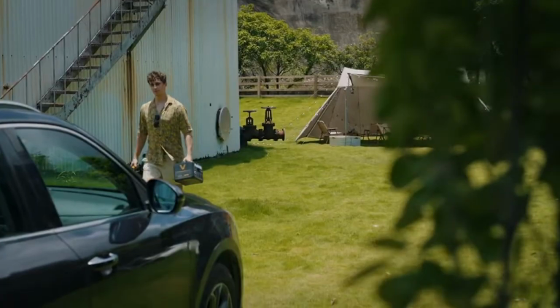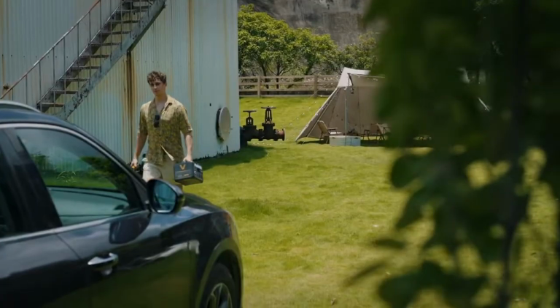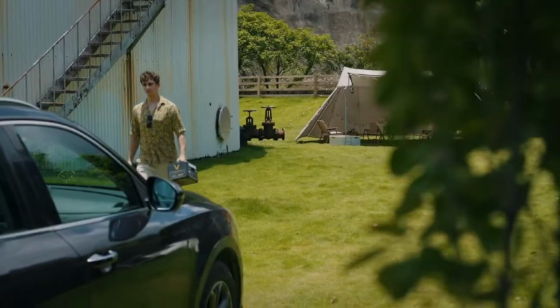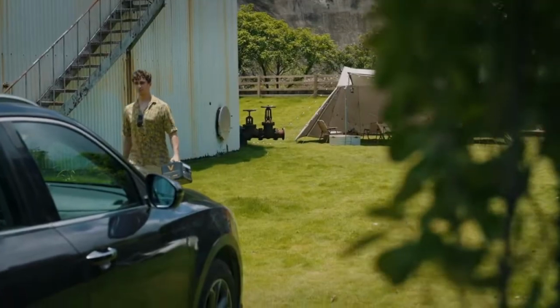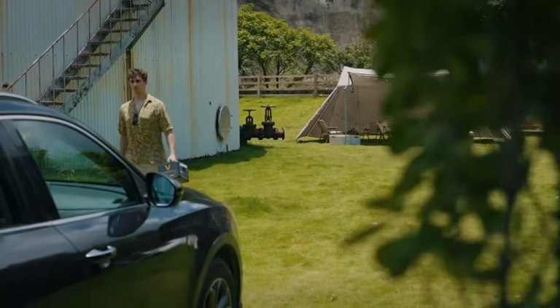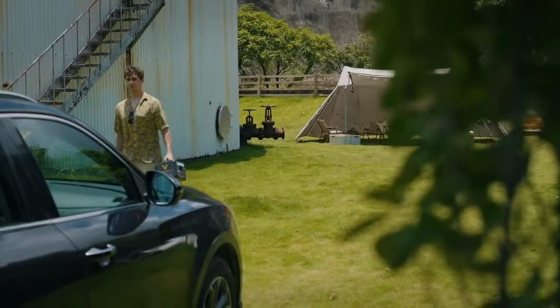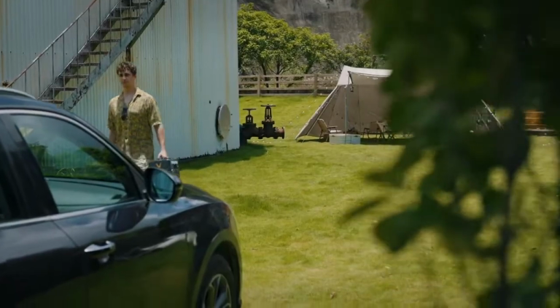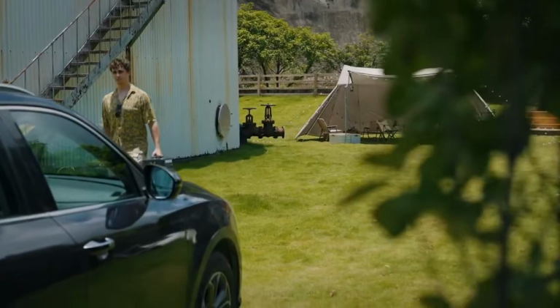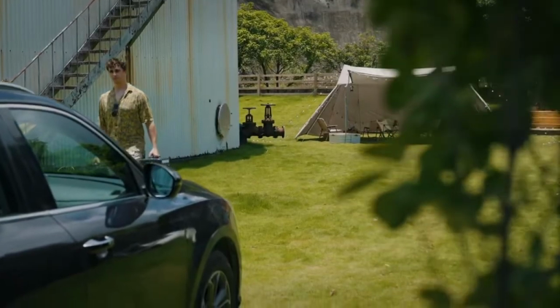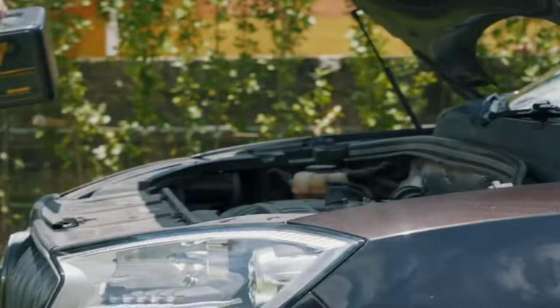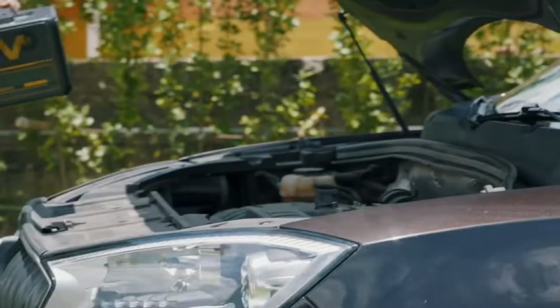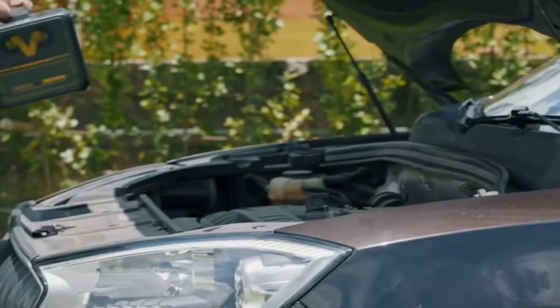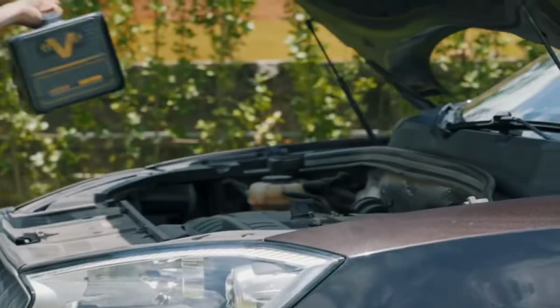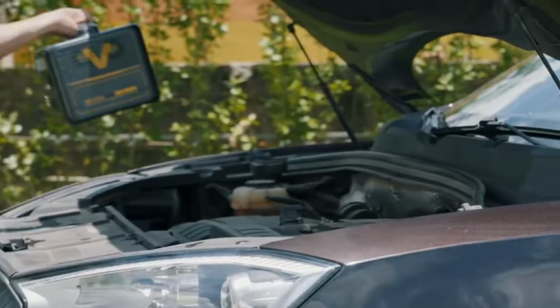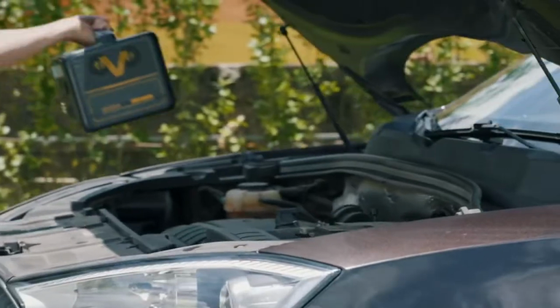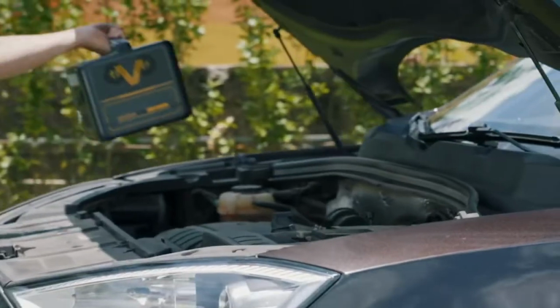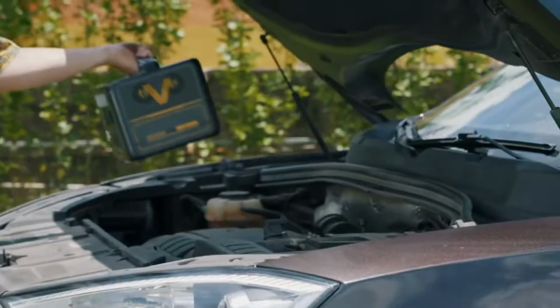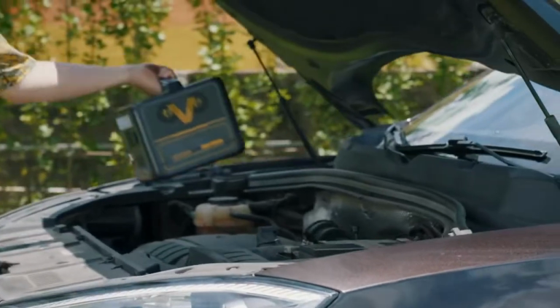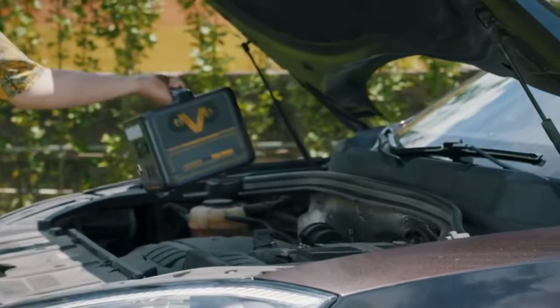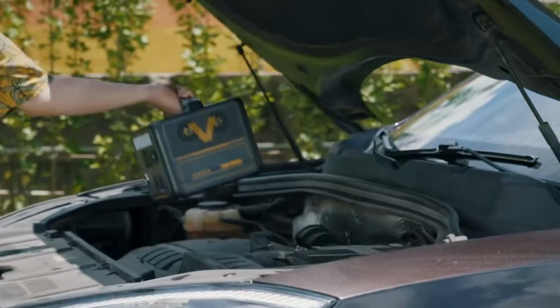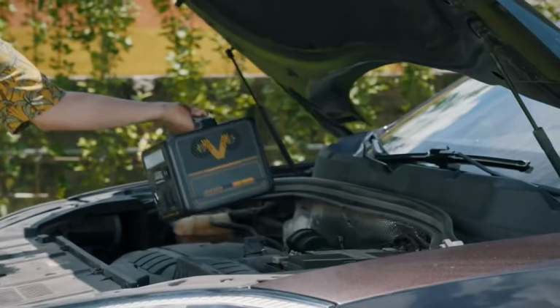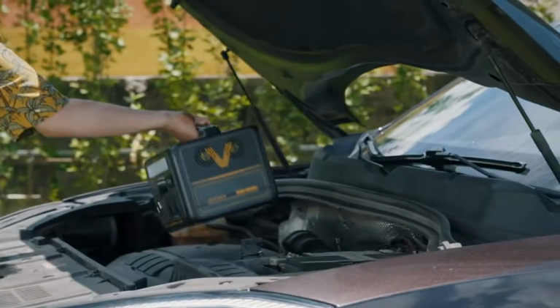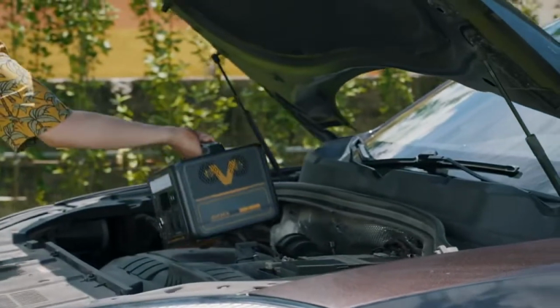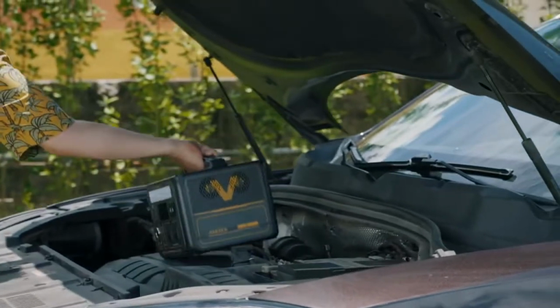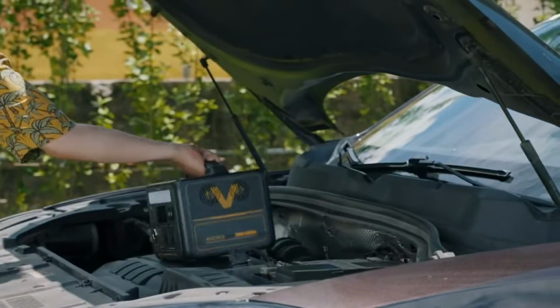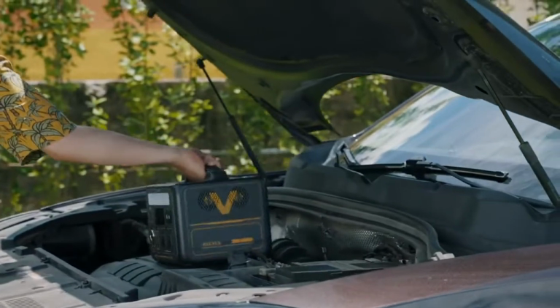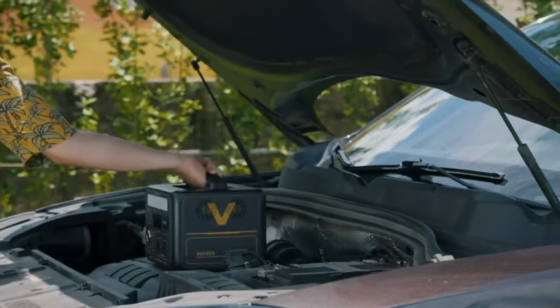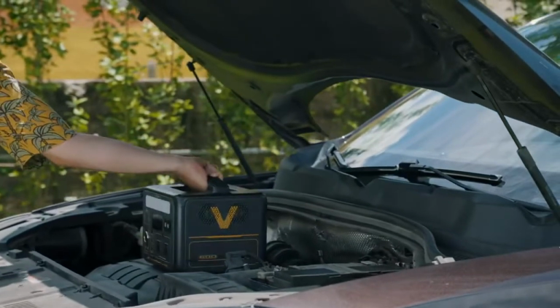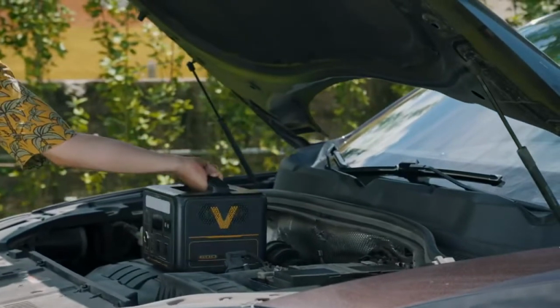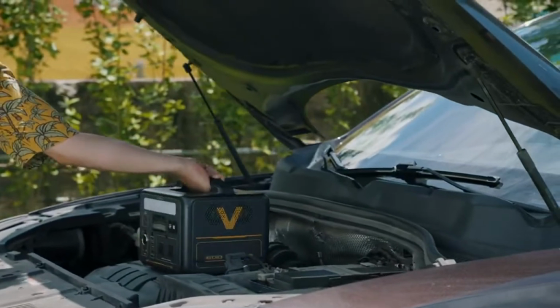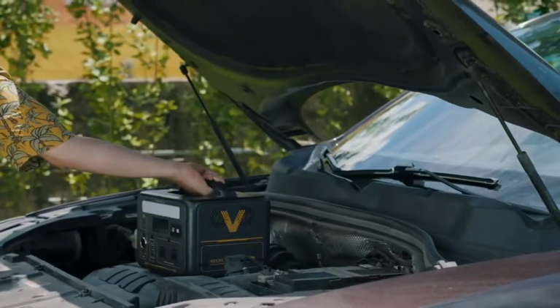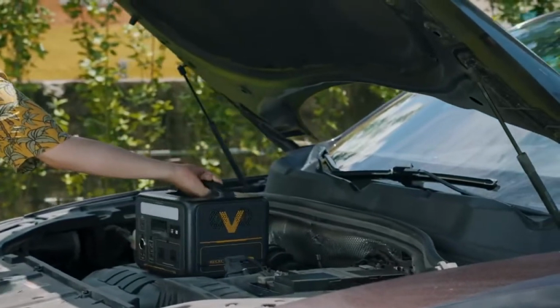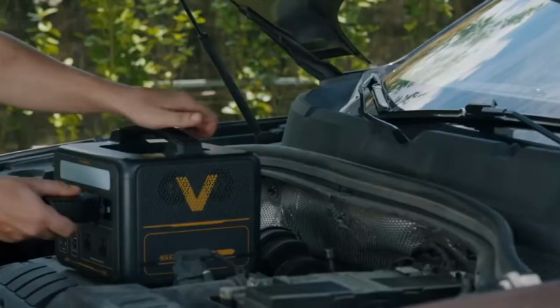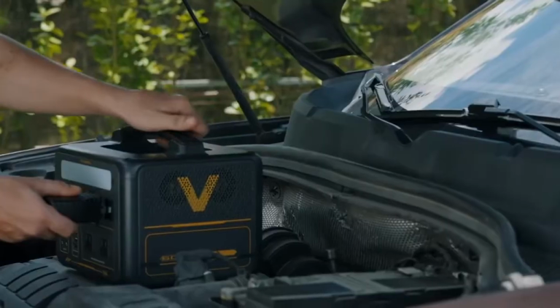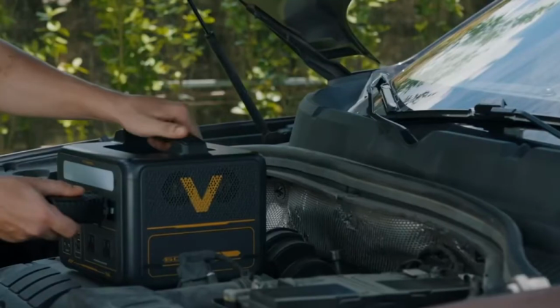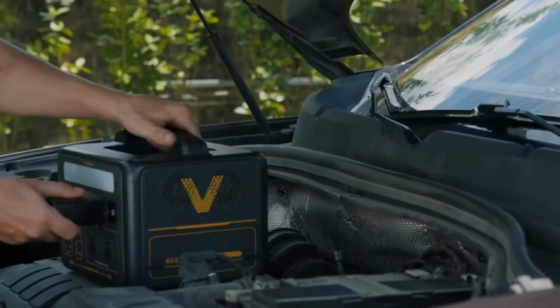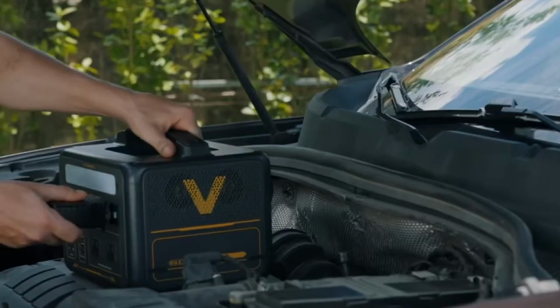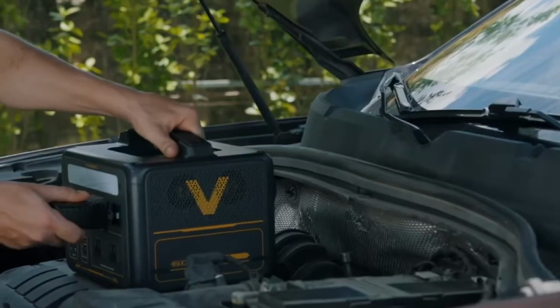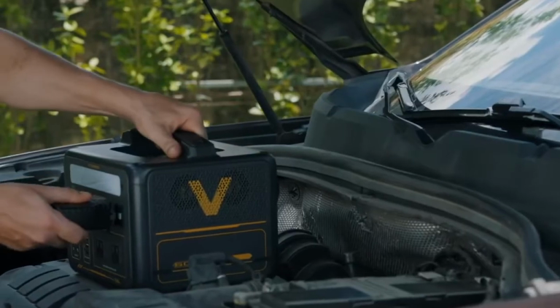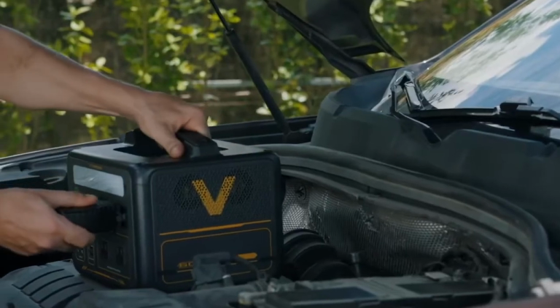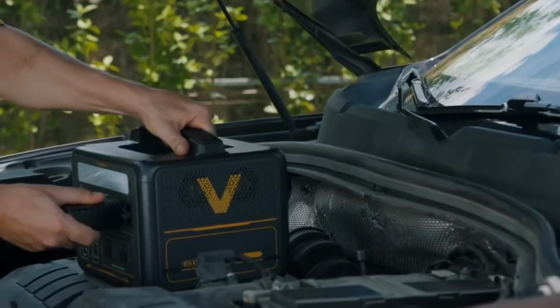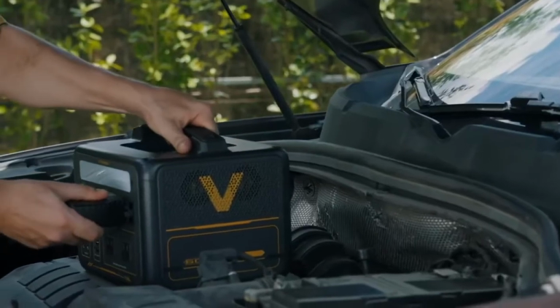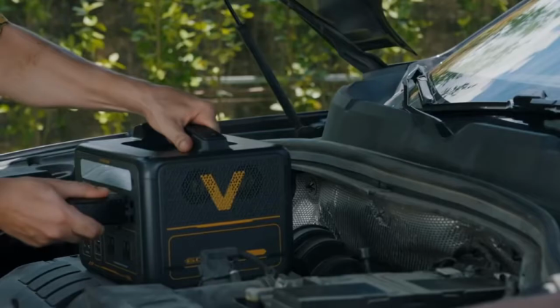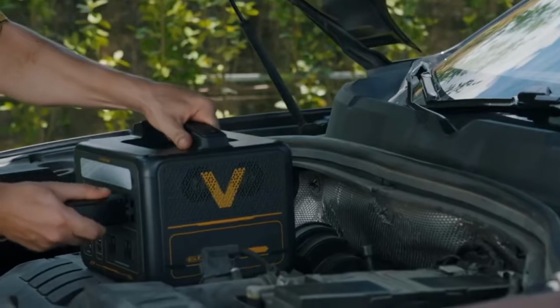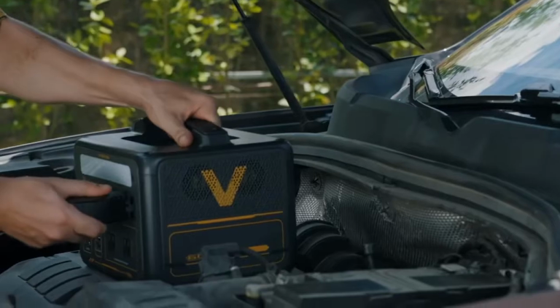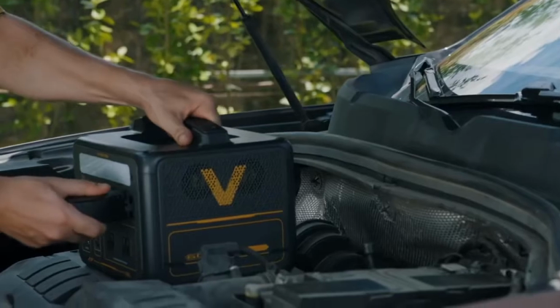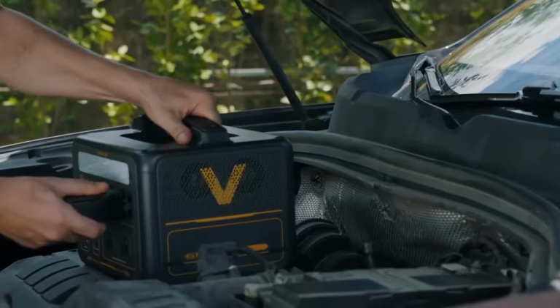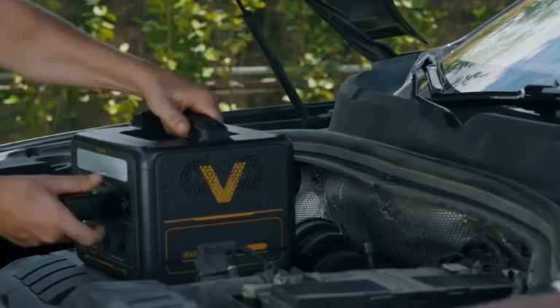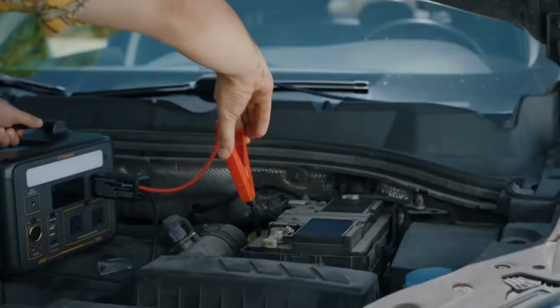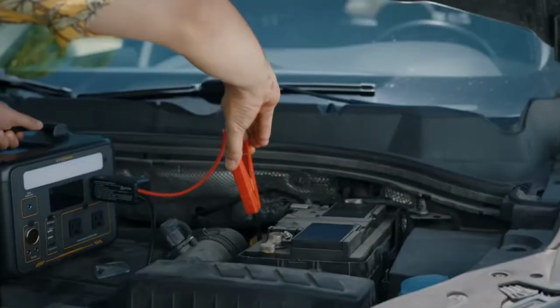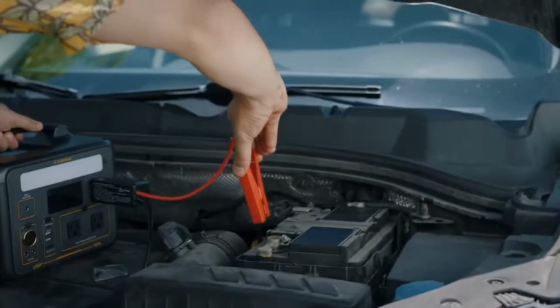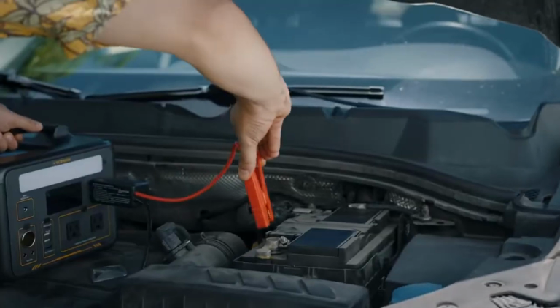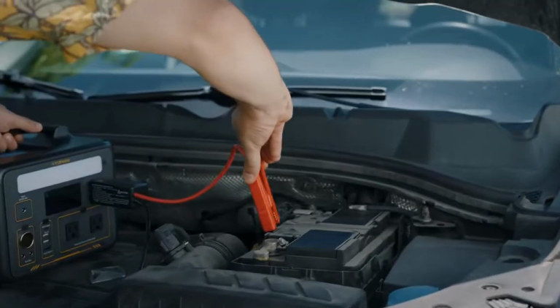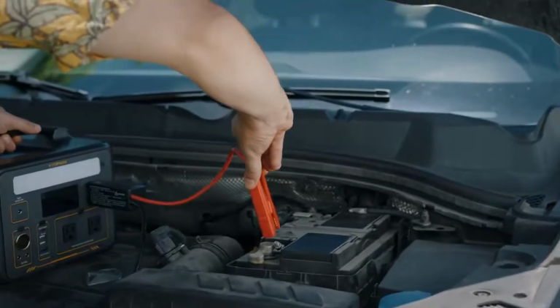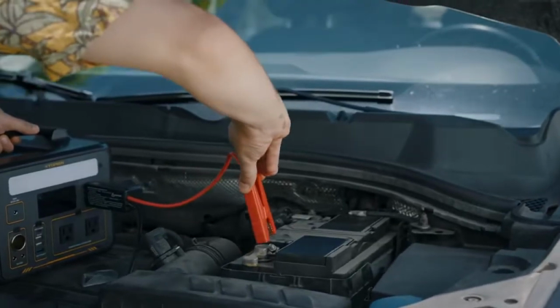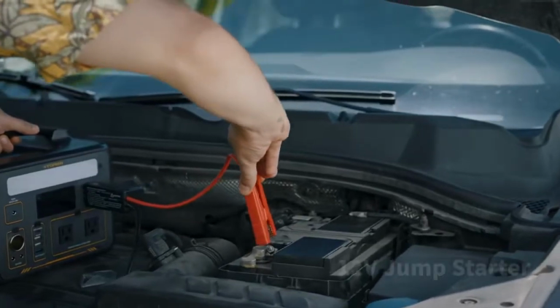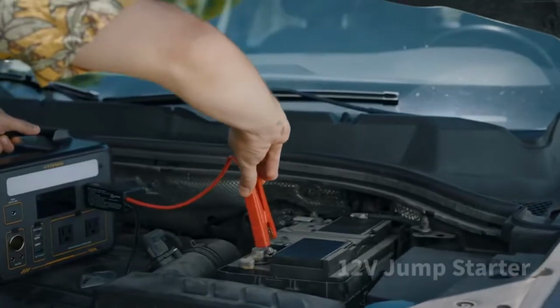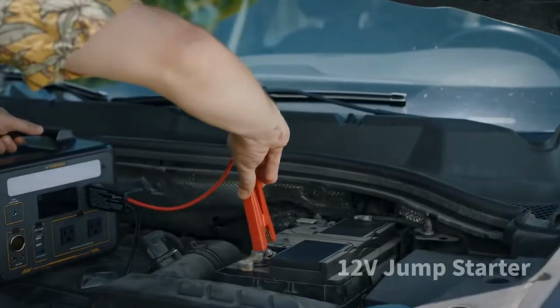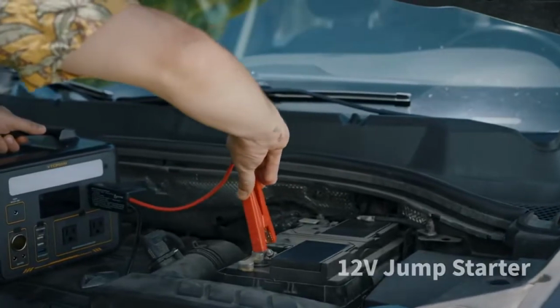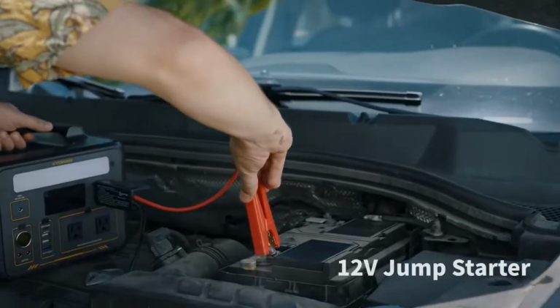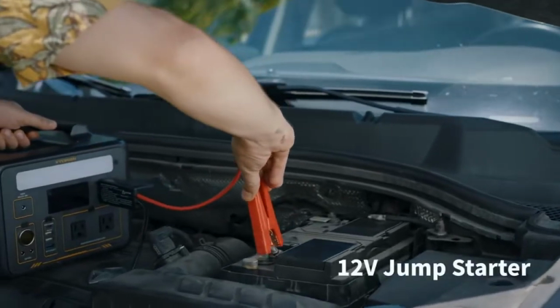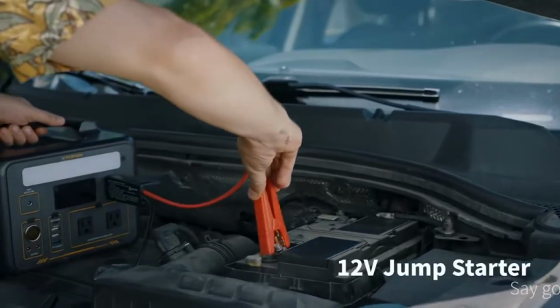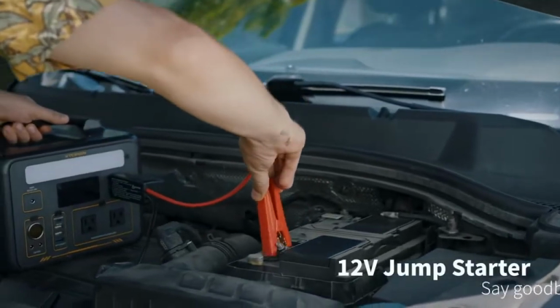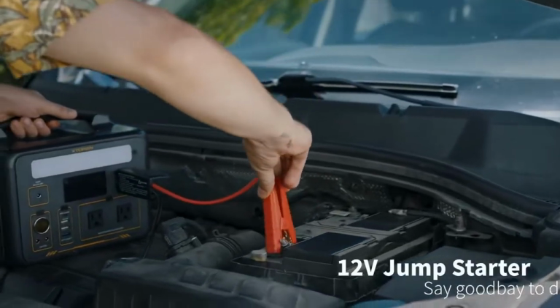And yes, it supports fast USB-C charging at 60W, making it perfect for your MacBook or tablet on the go.